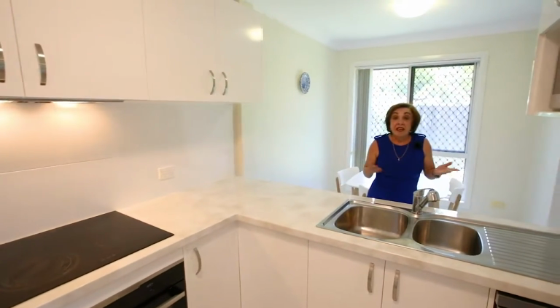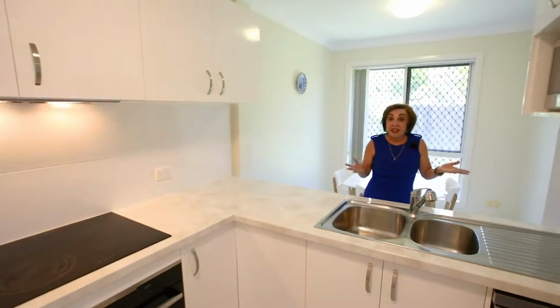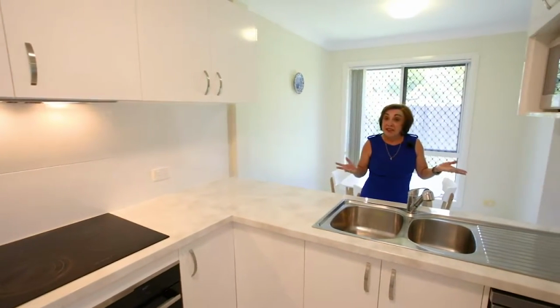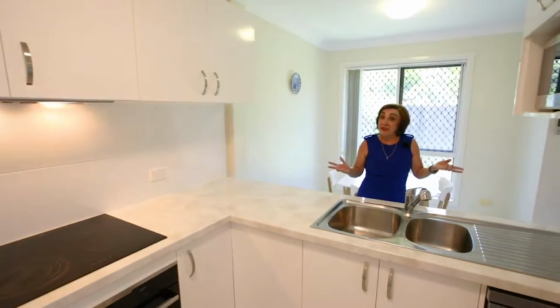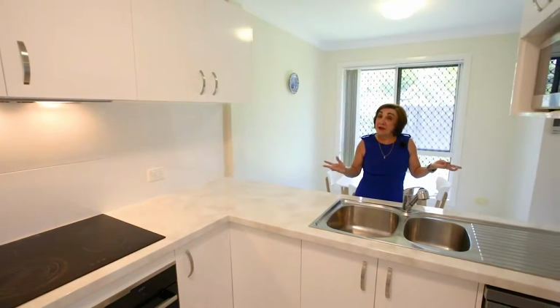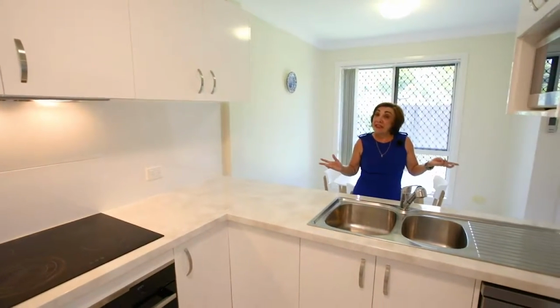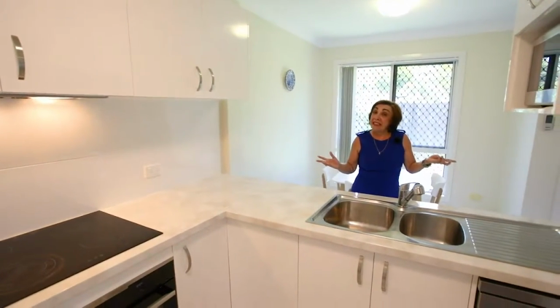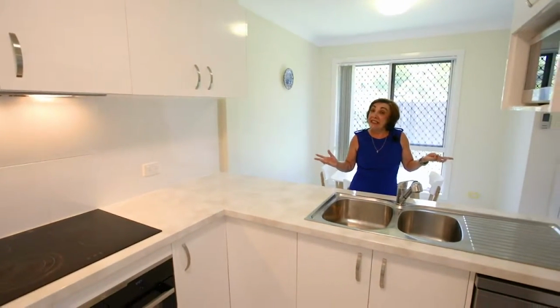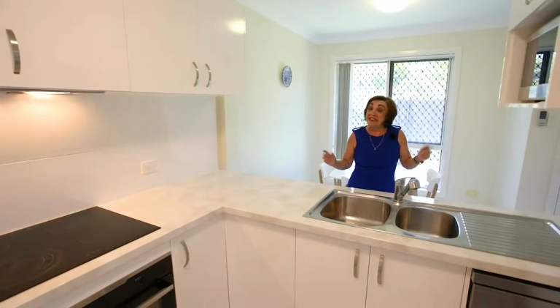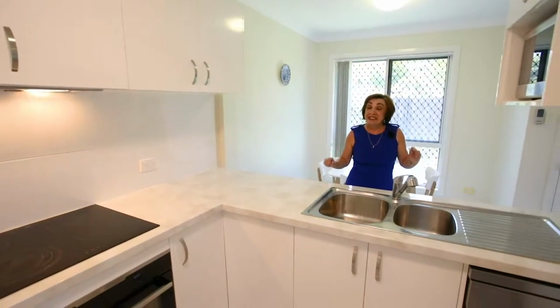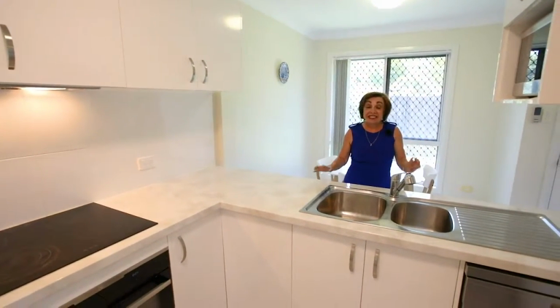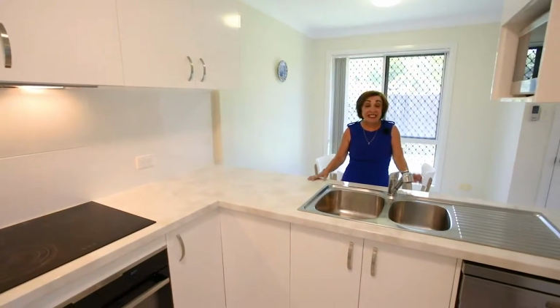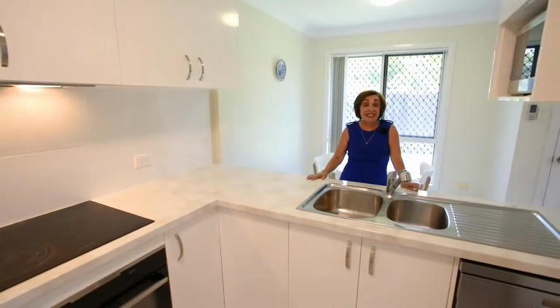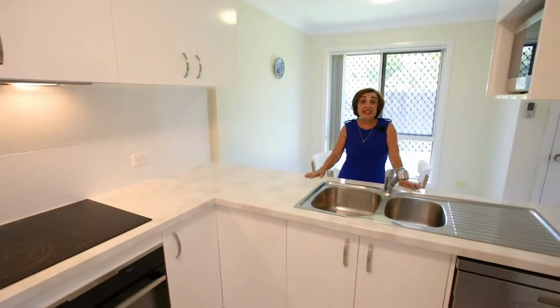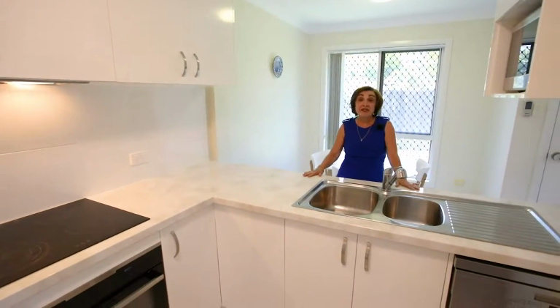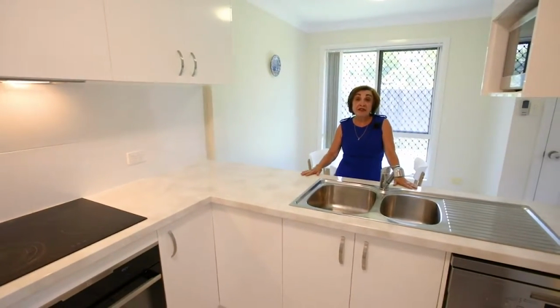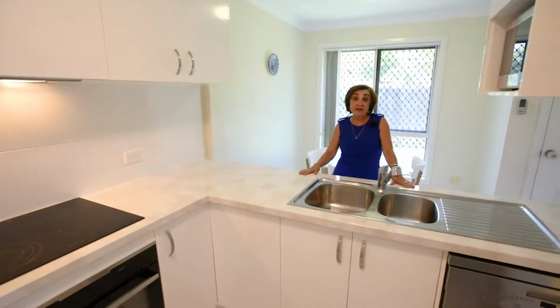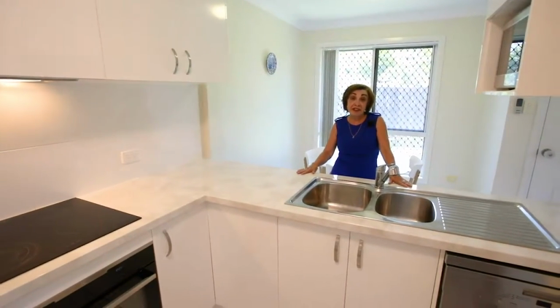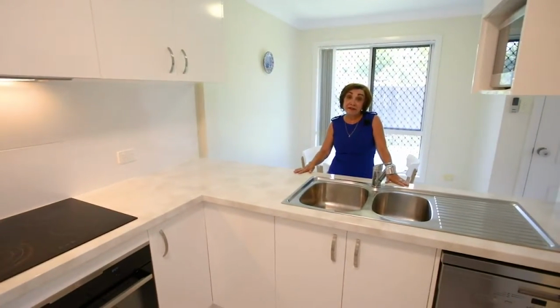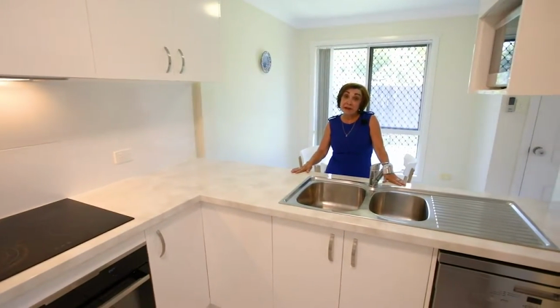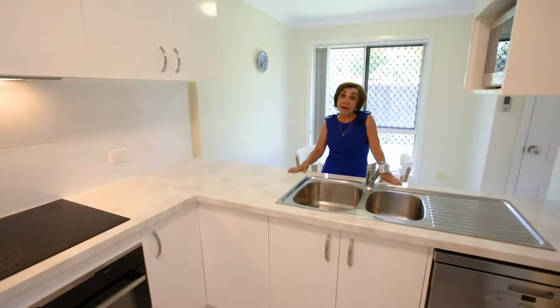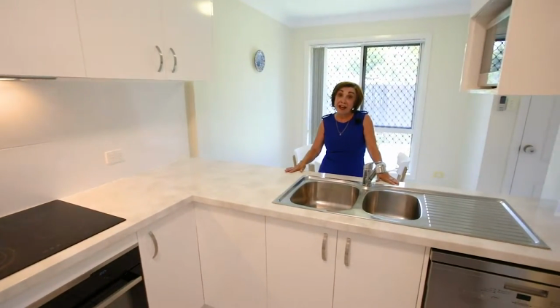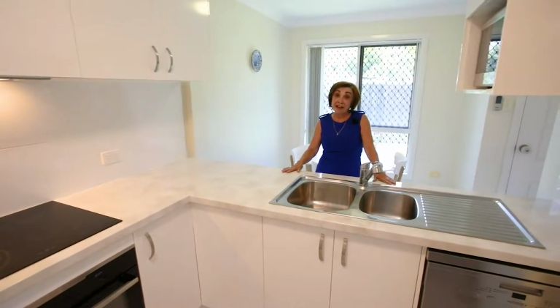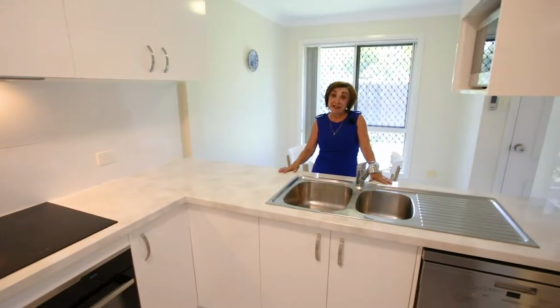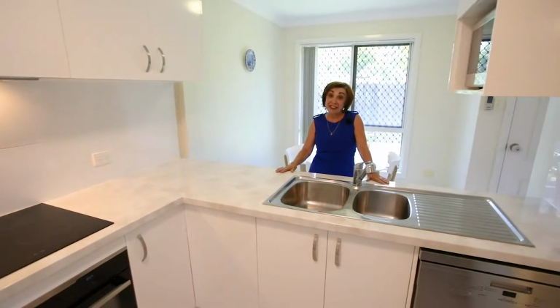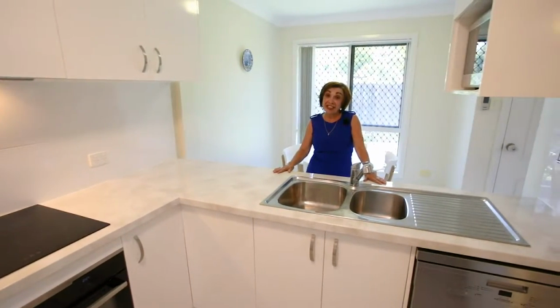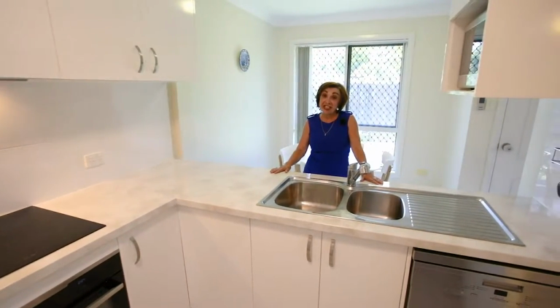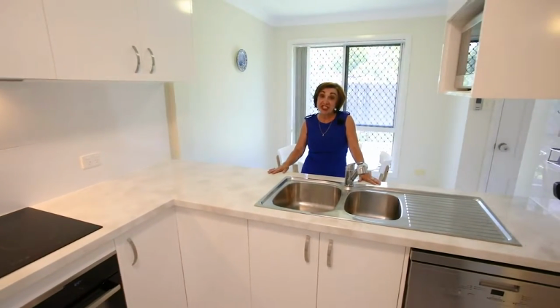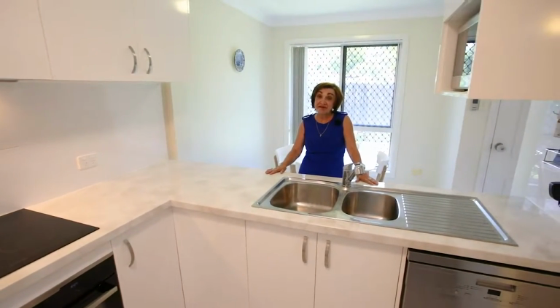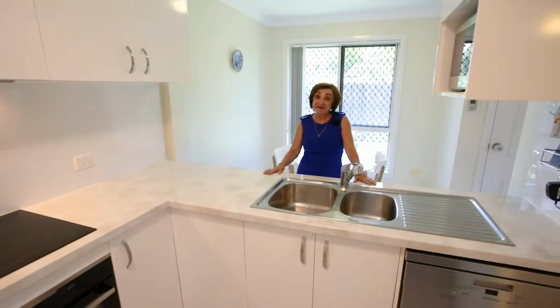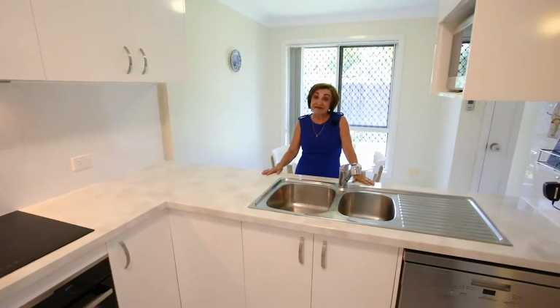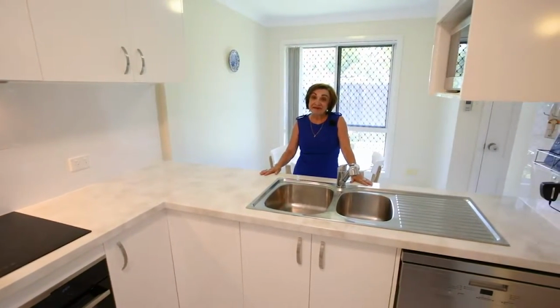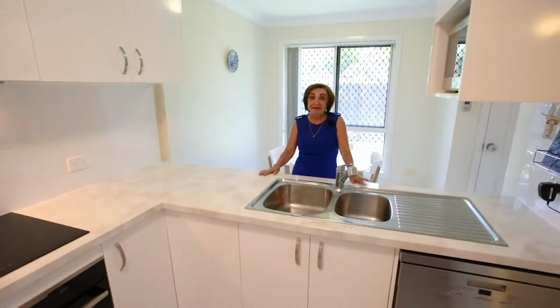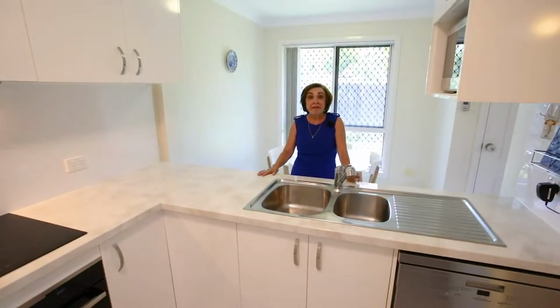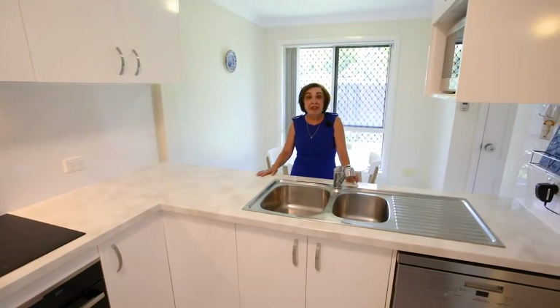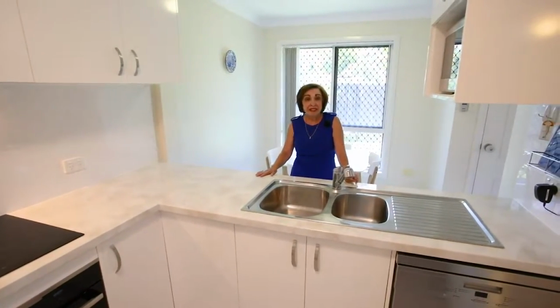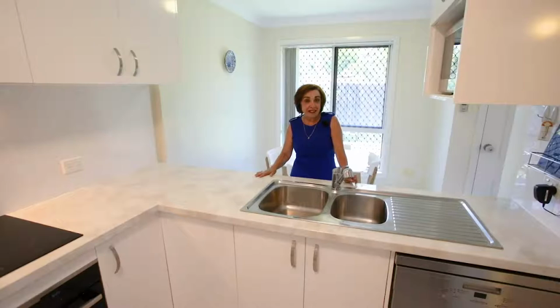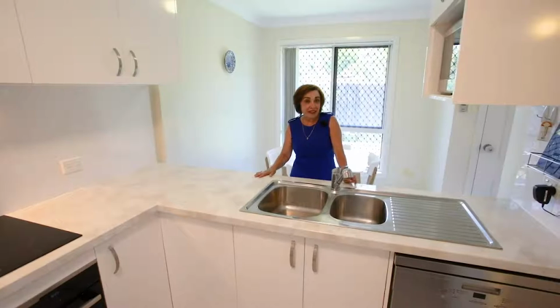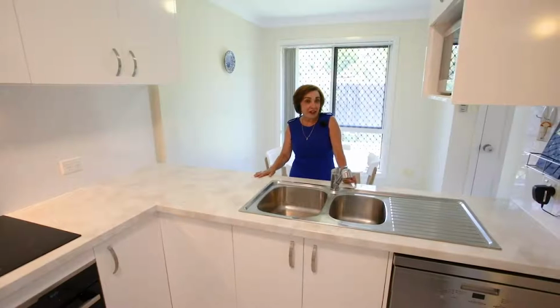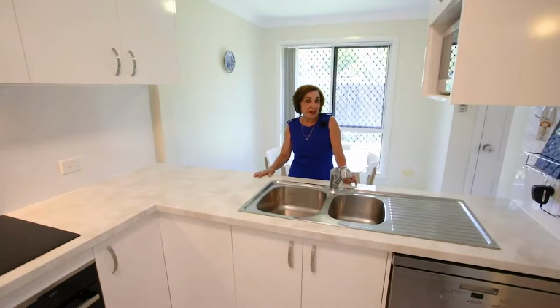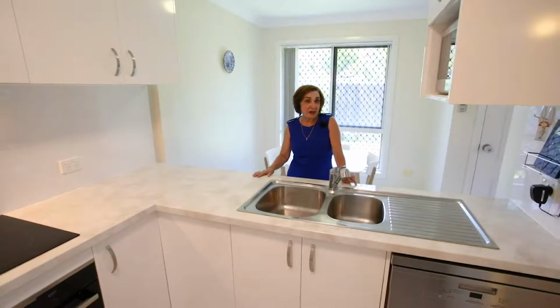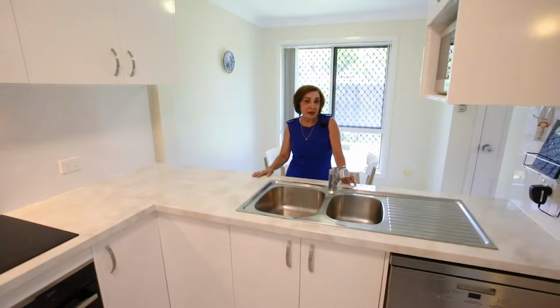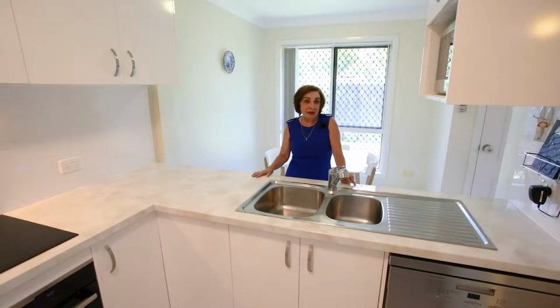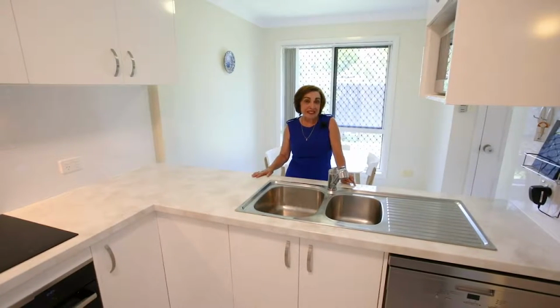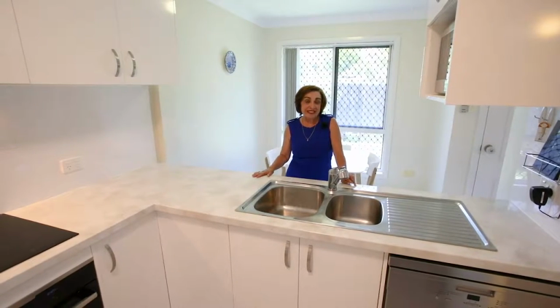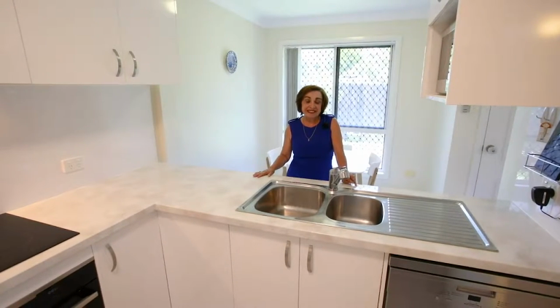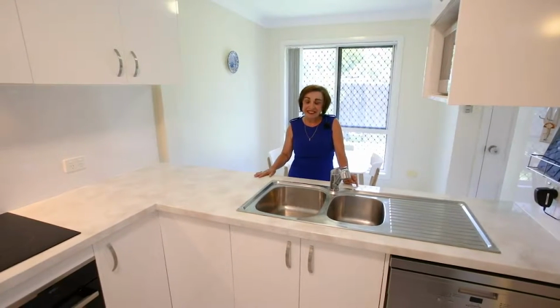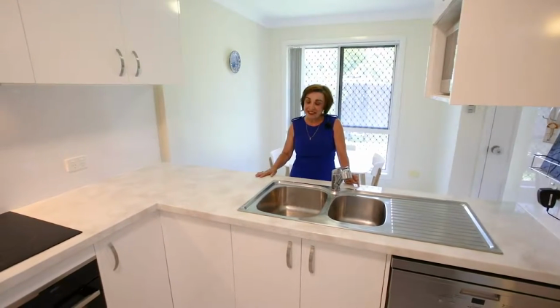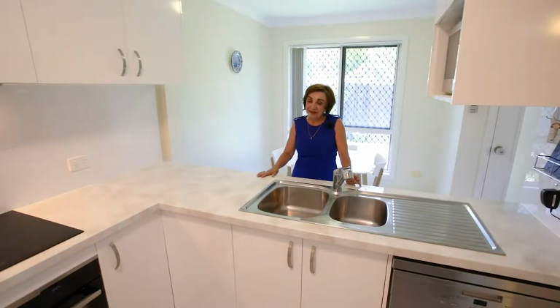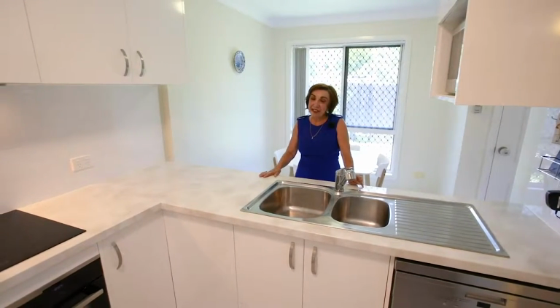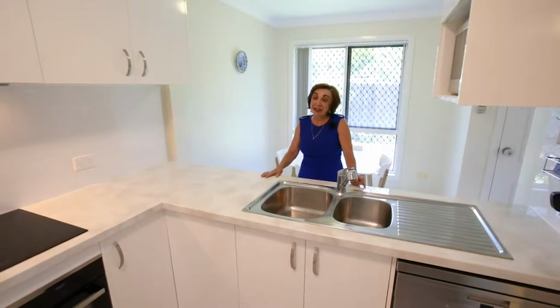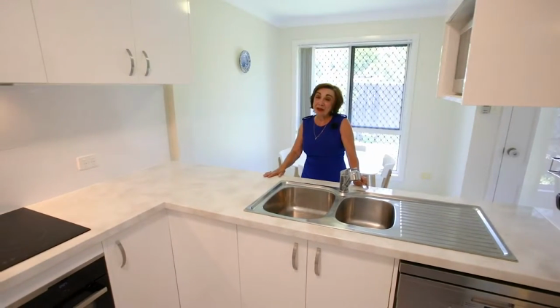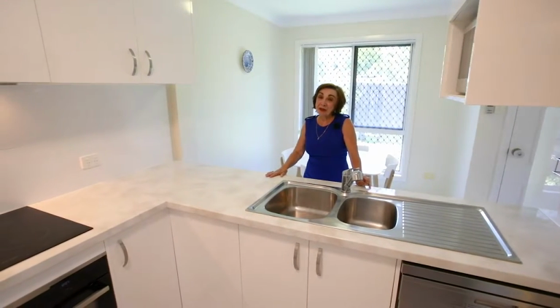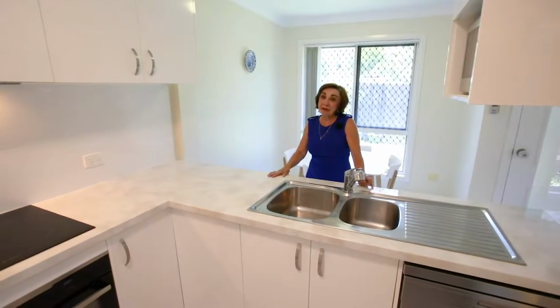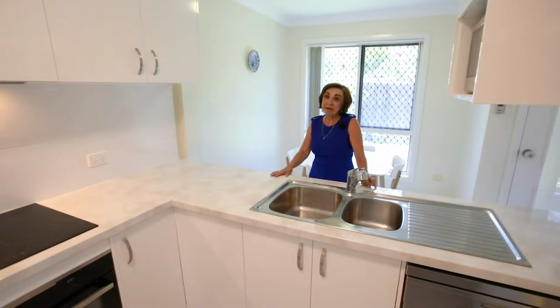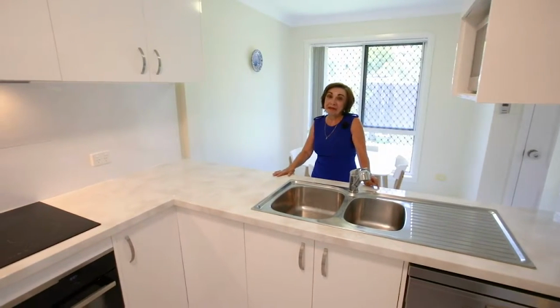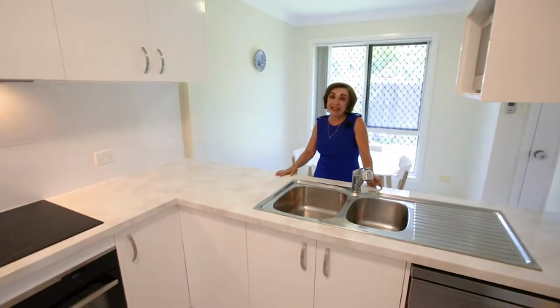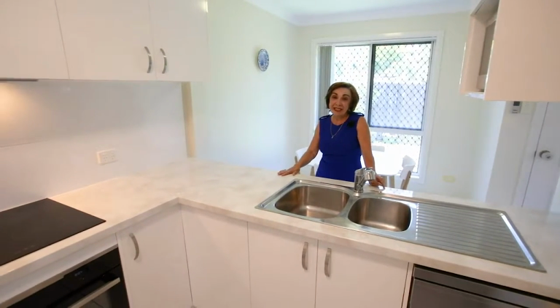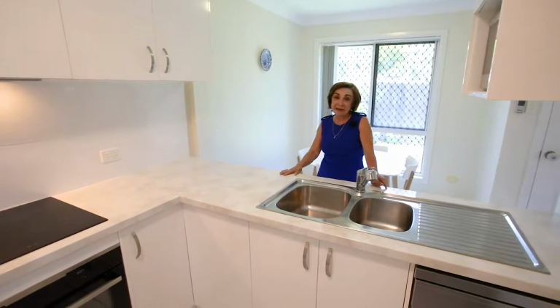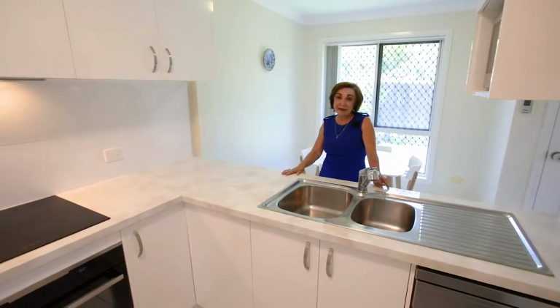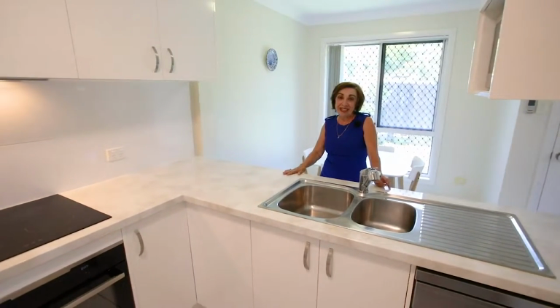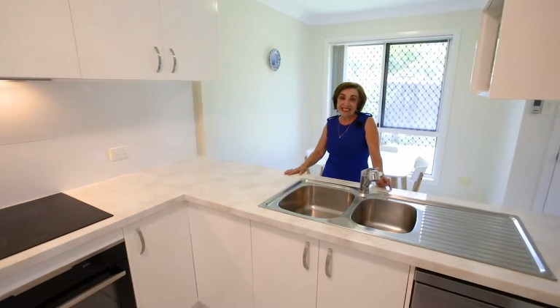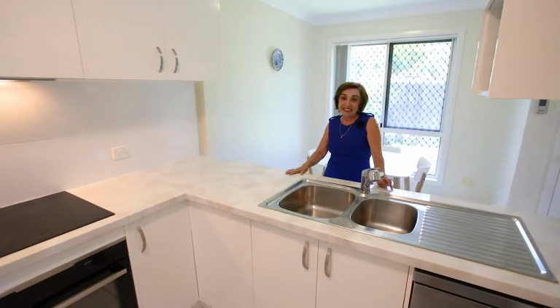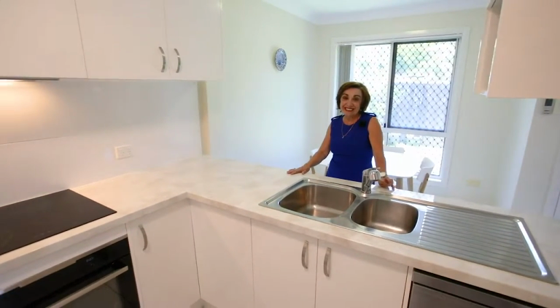If you want to live in the centre of Everton Park Village, make this home yours. Give me a call — my name's Madeline.